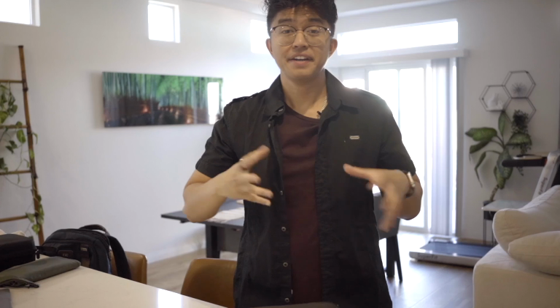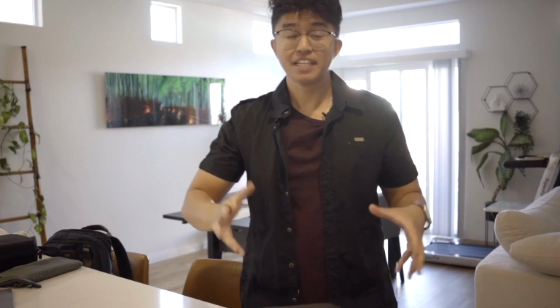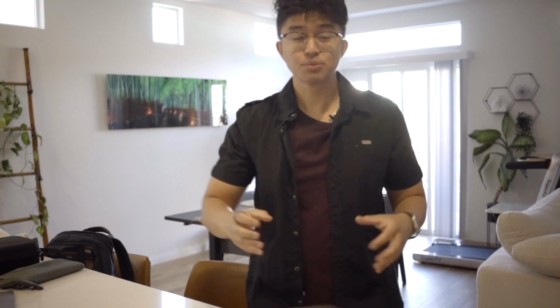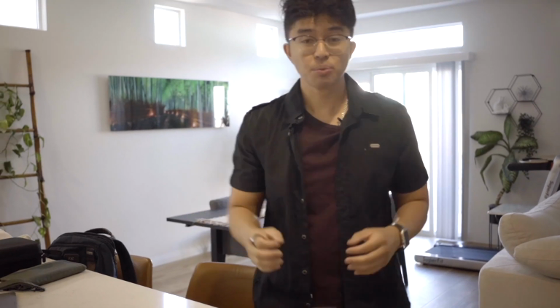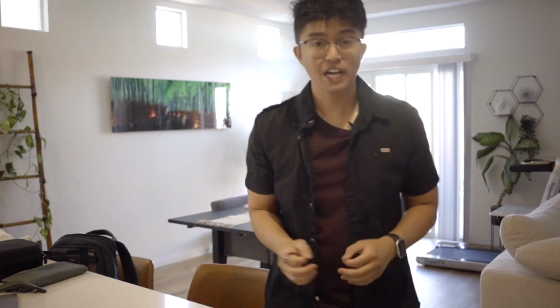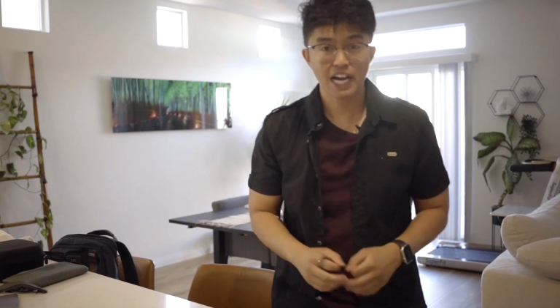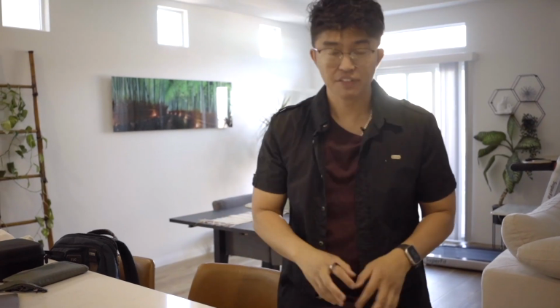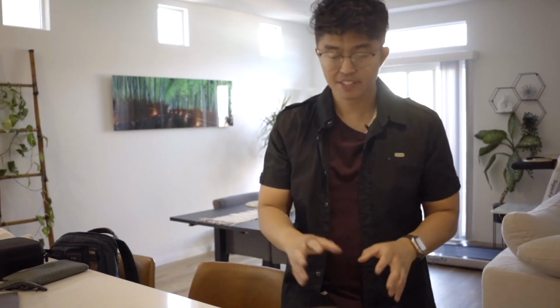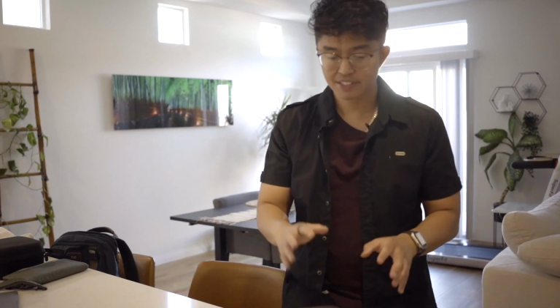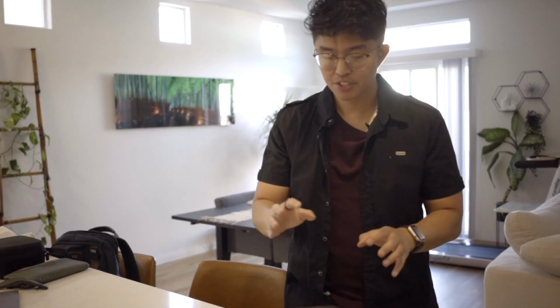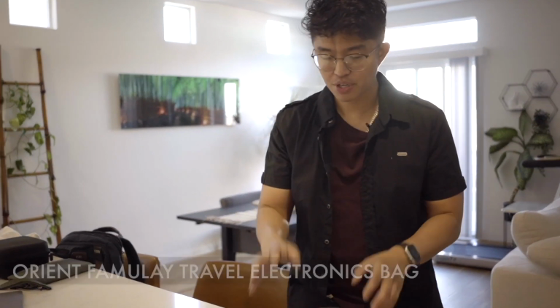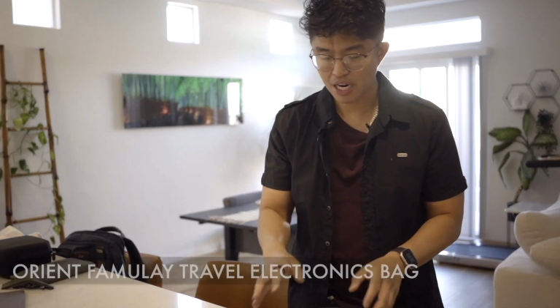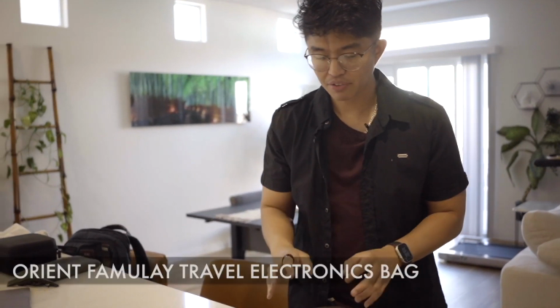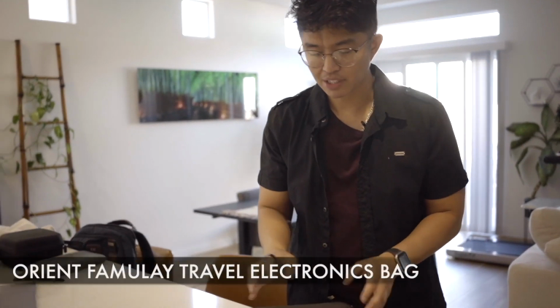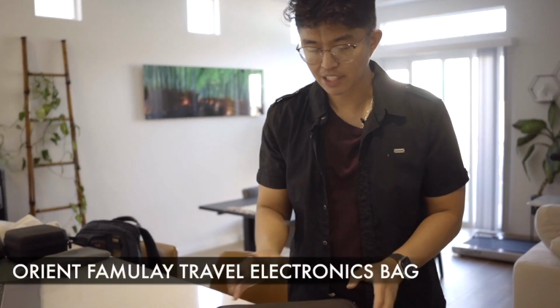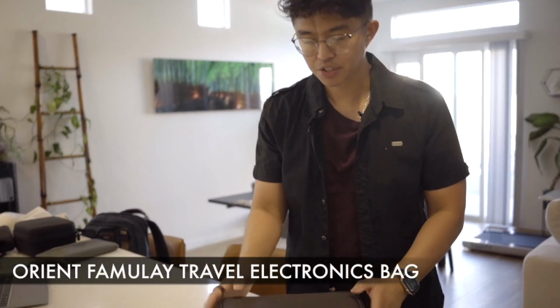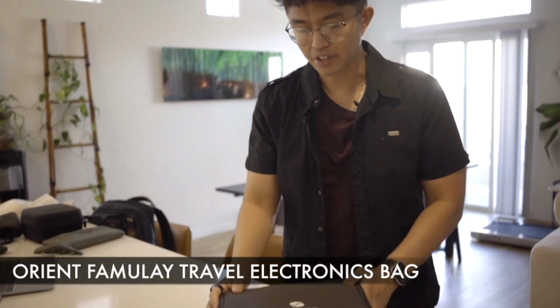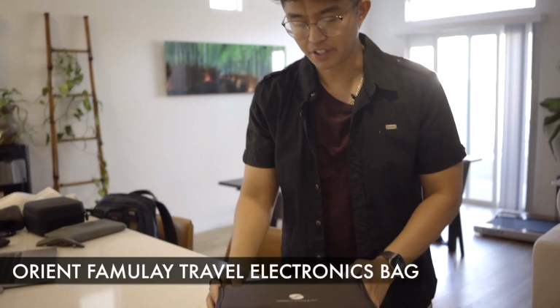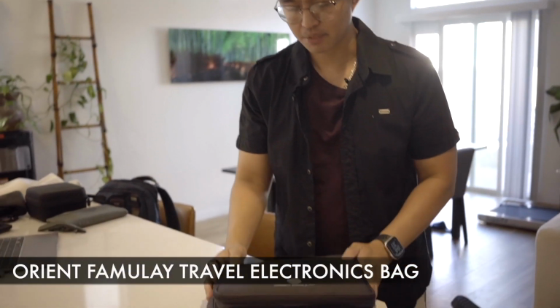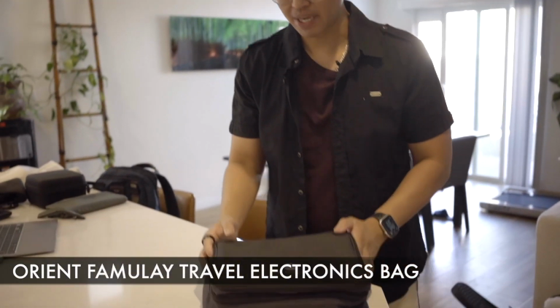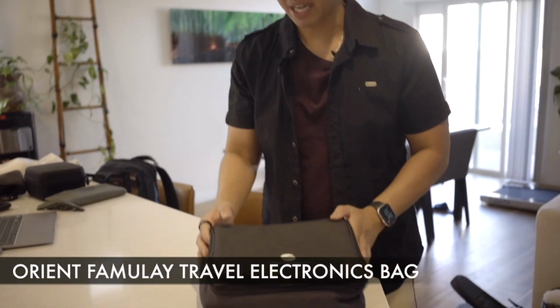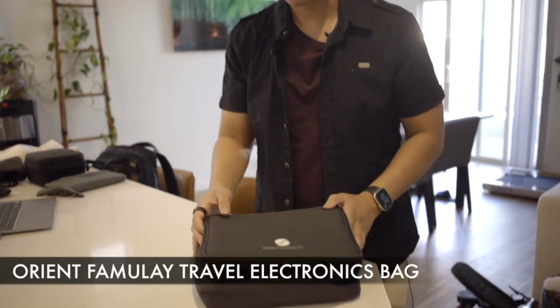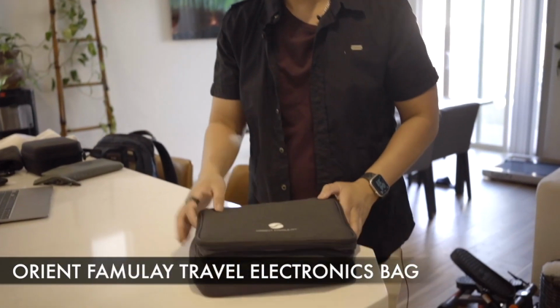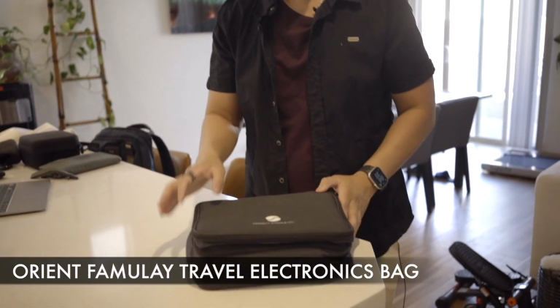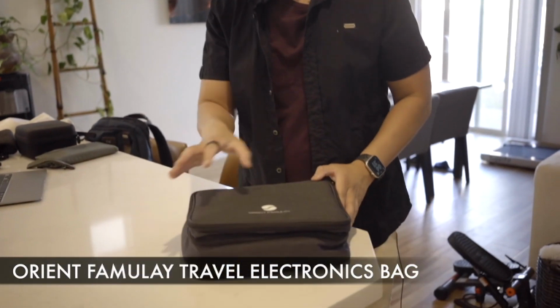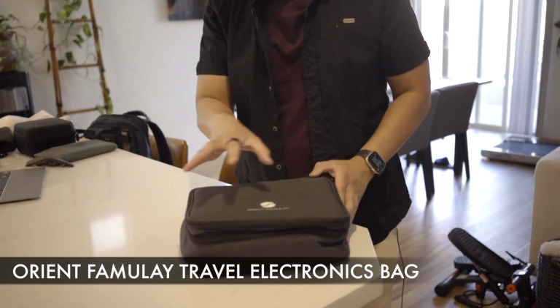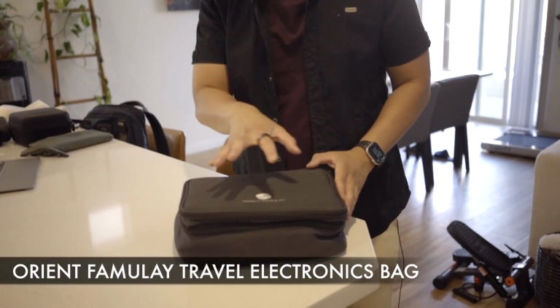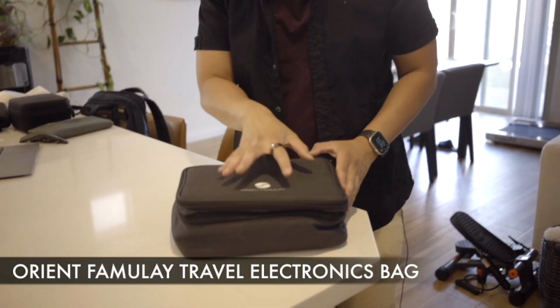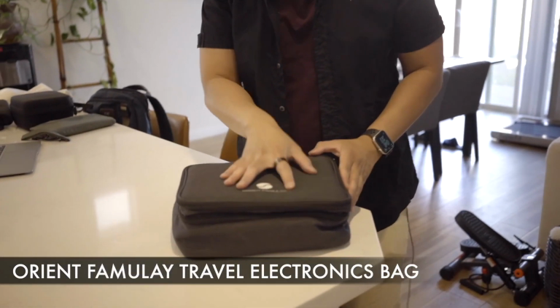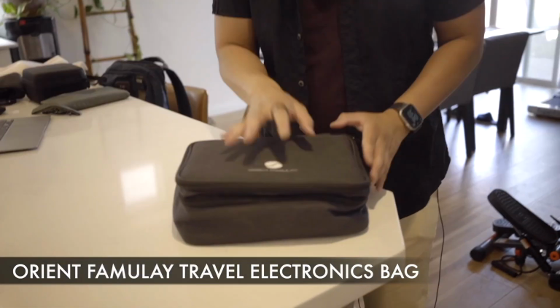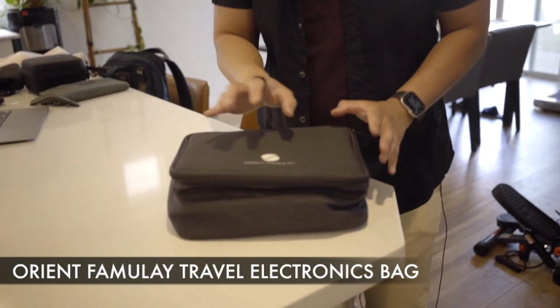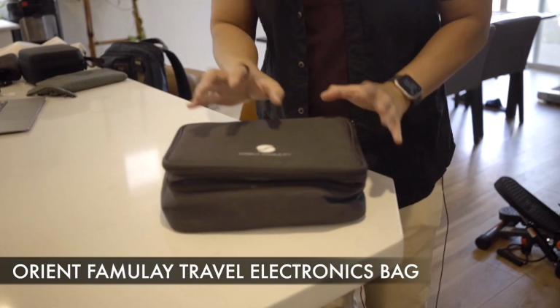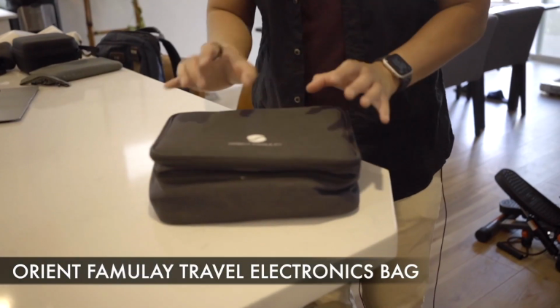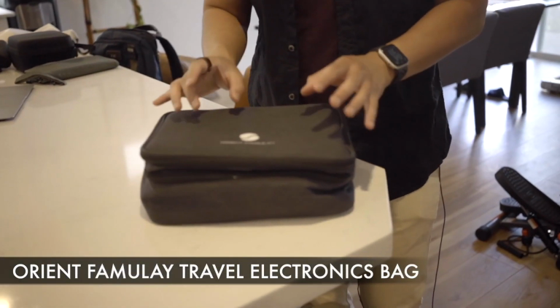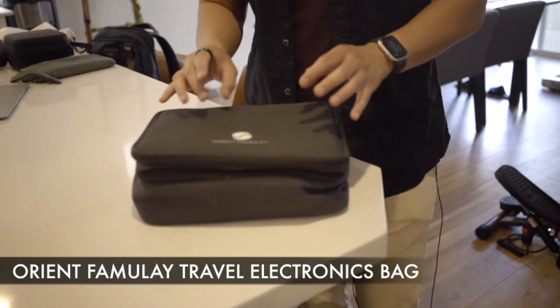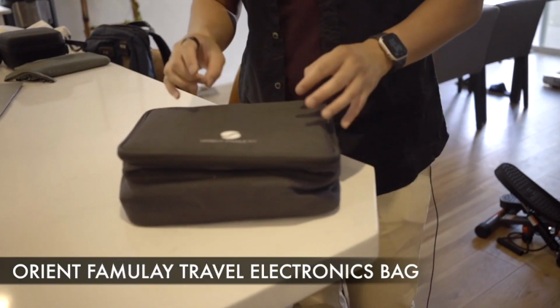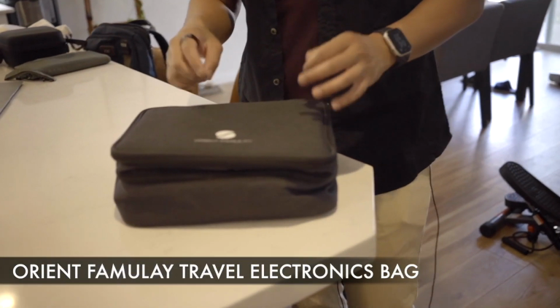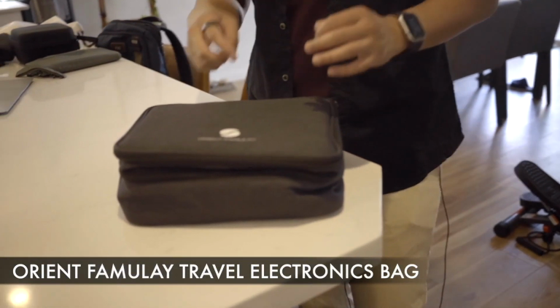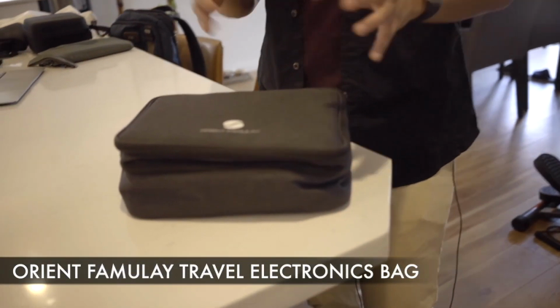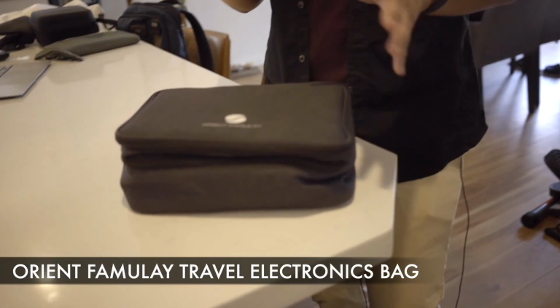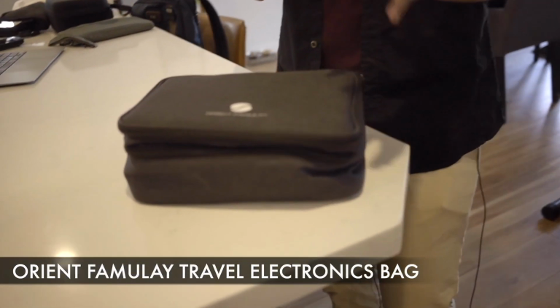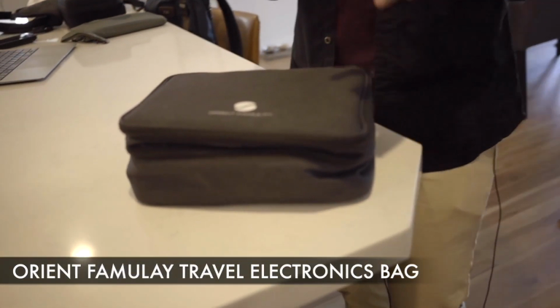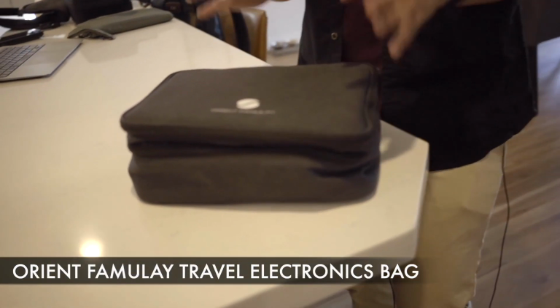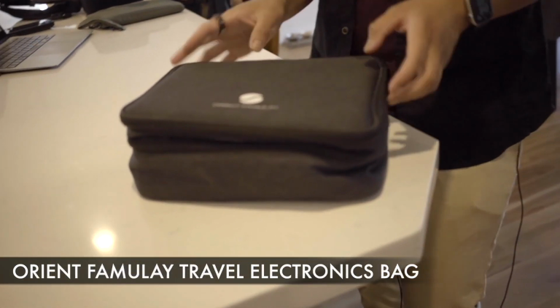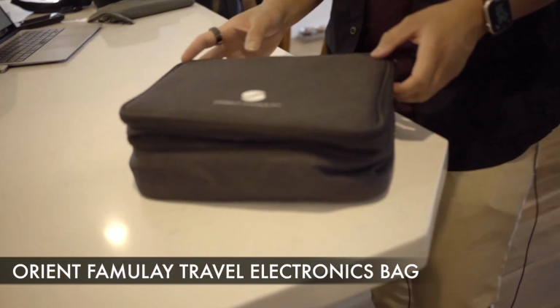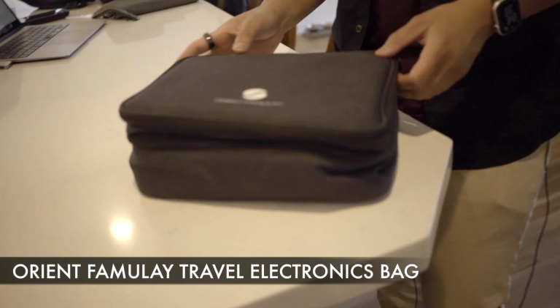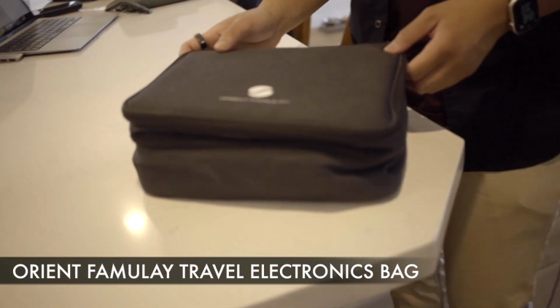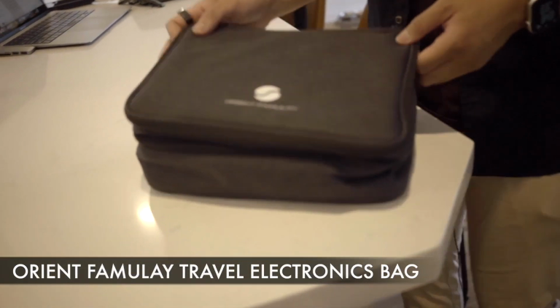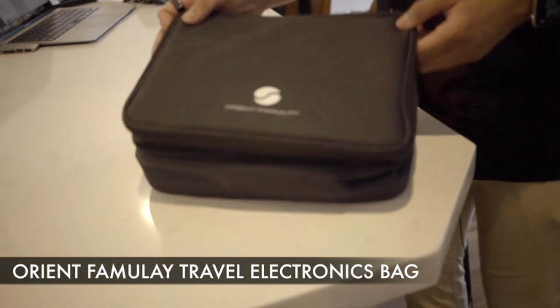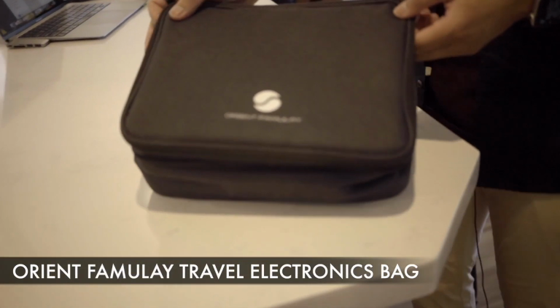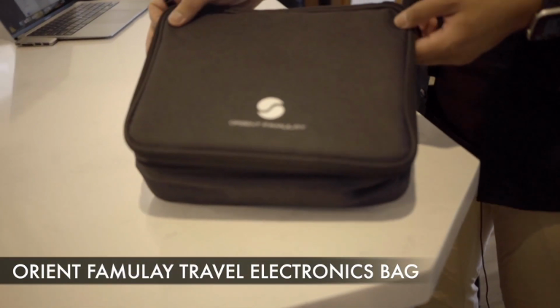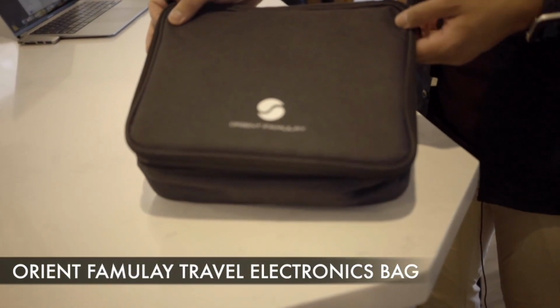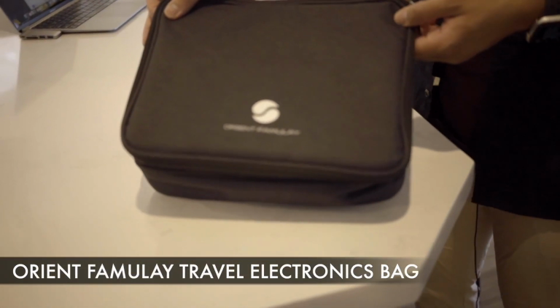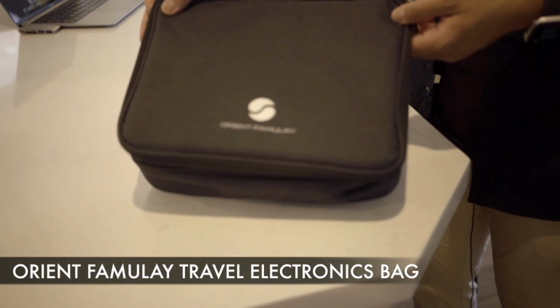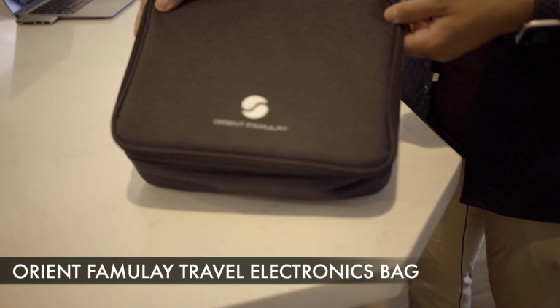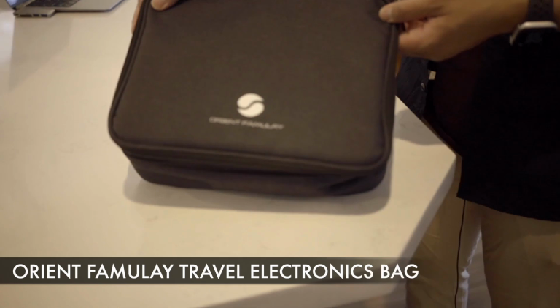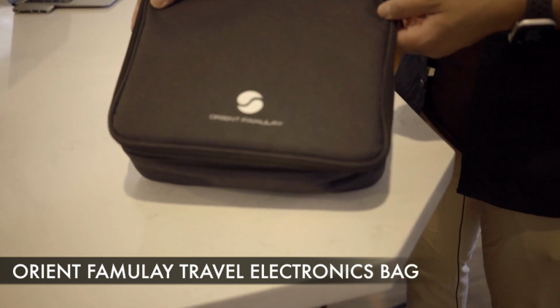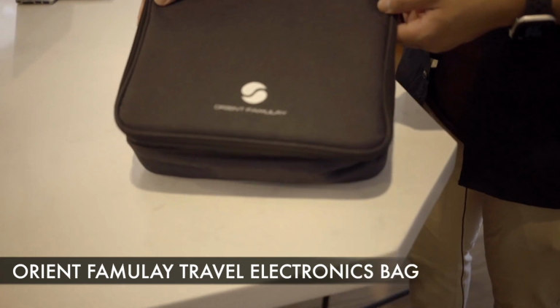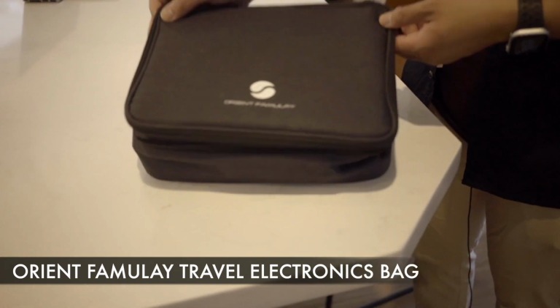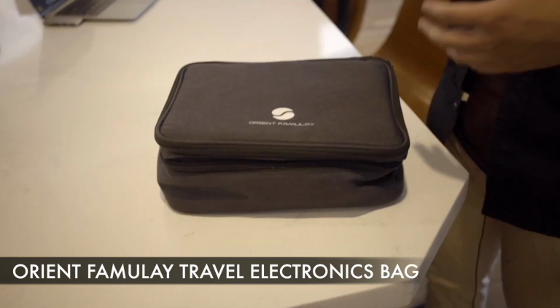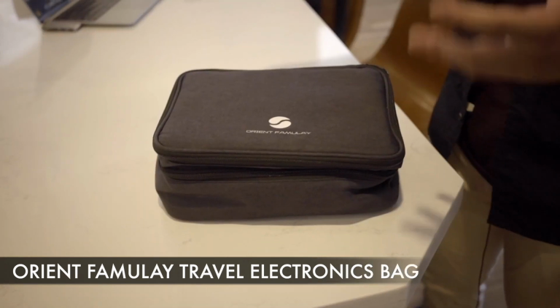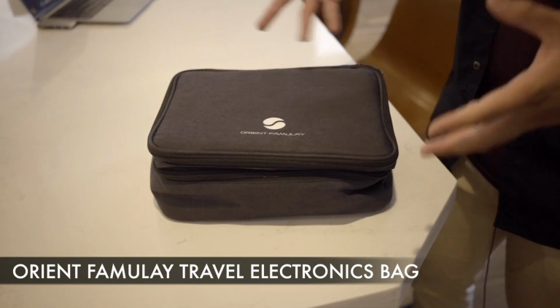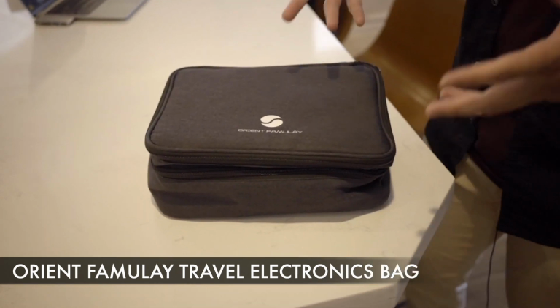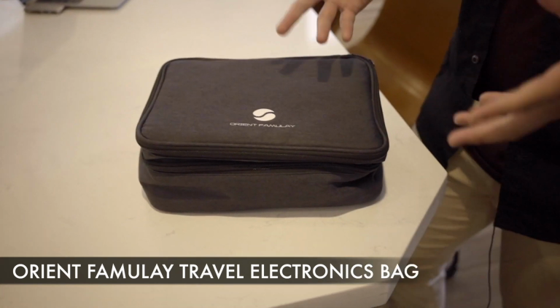Next, what we have is a travel electronics bag. This one is one I've been using for about three years now, and it's the one from Orient, from Yulai.